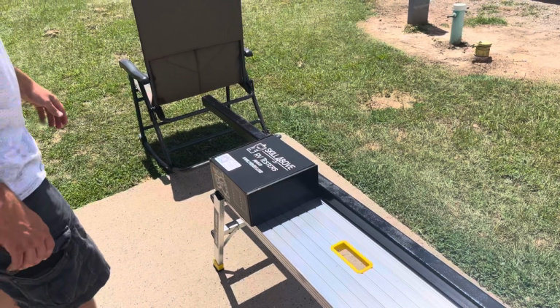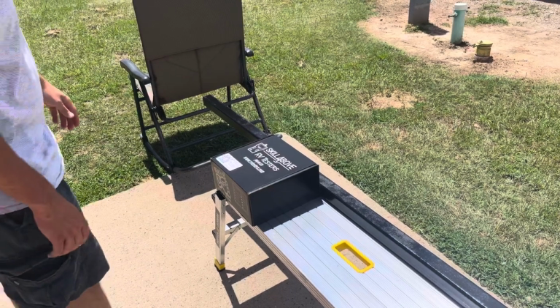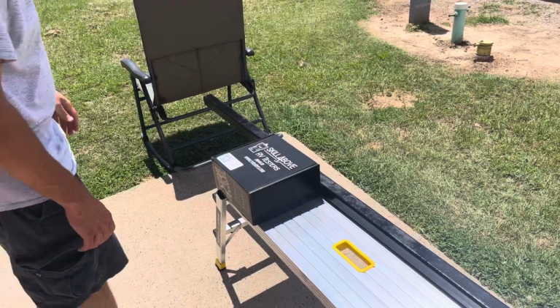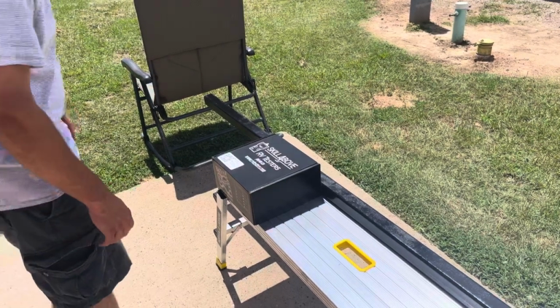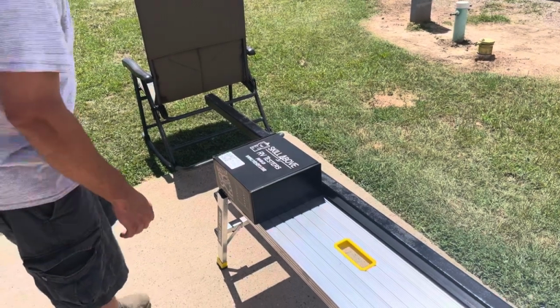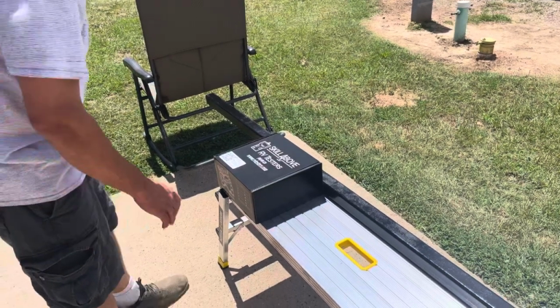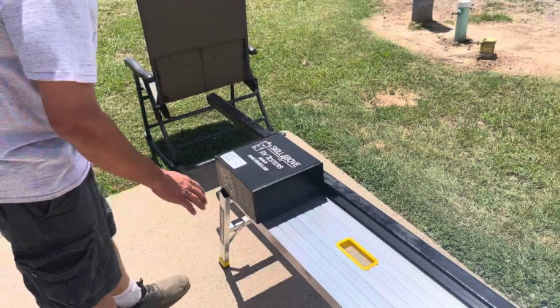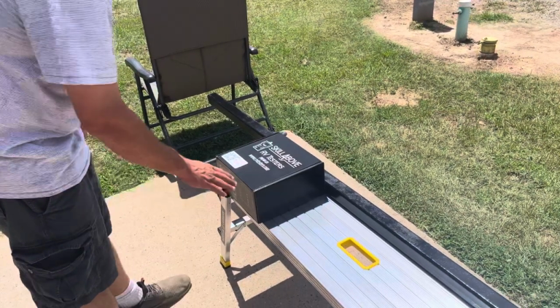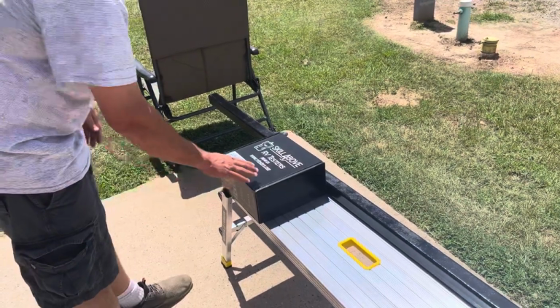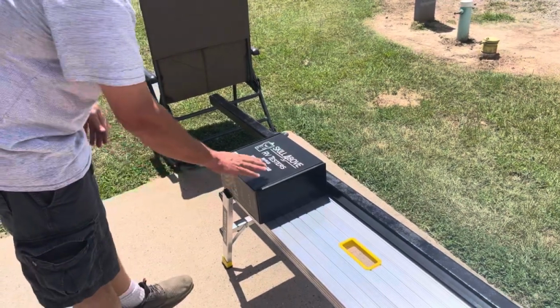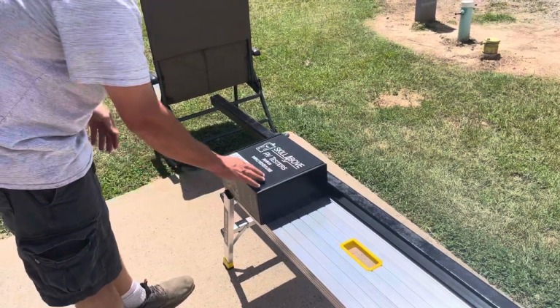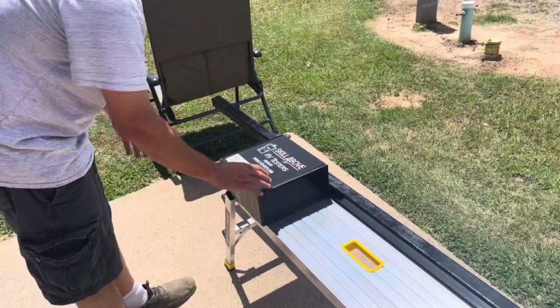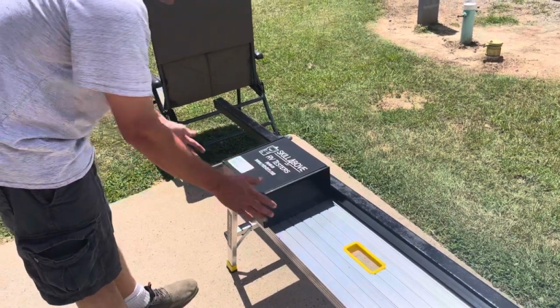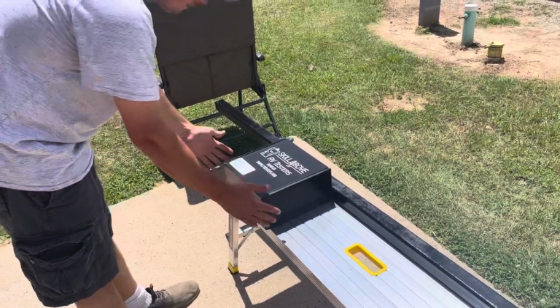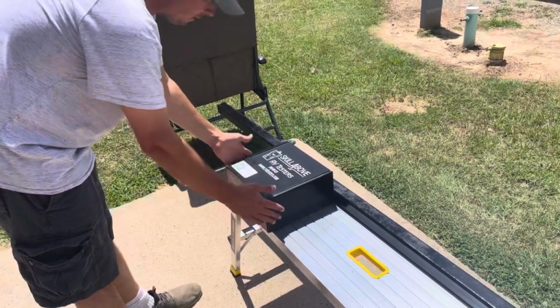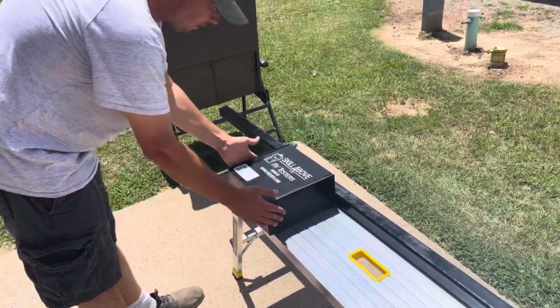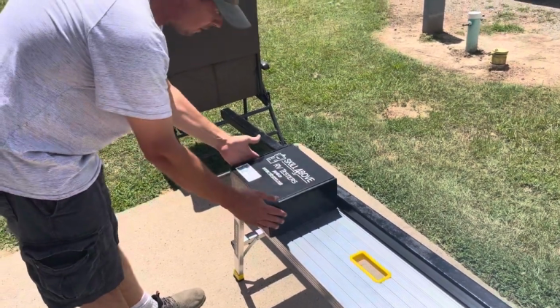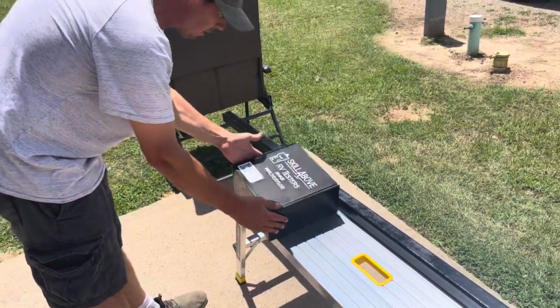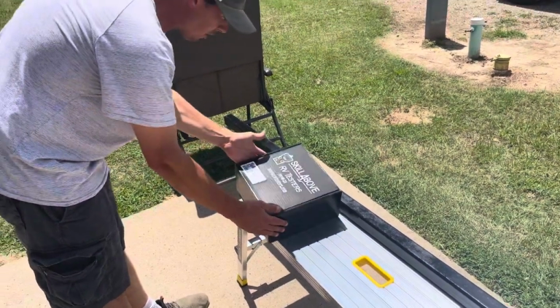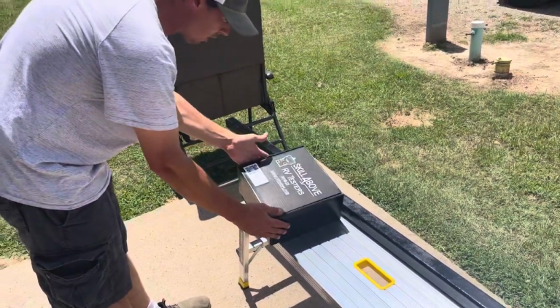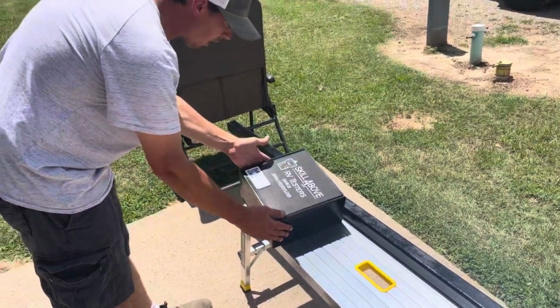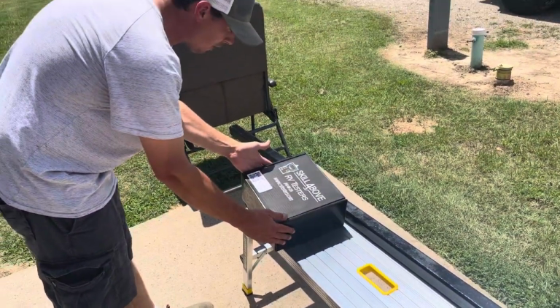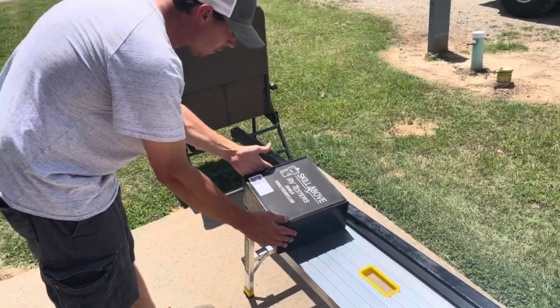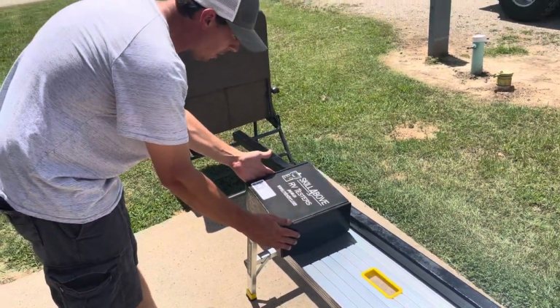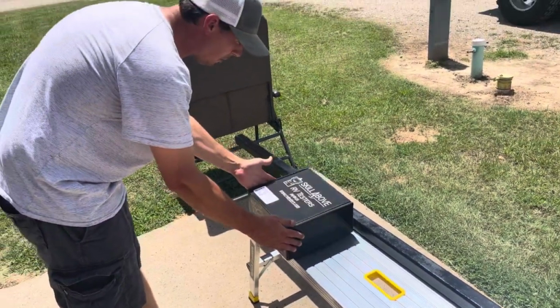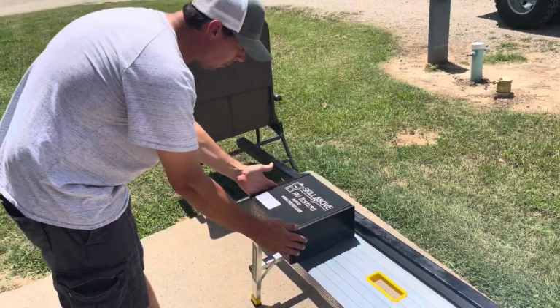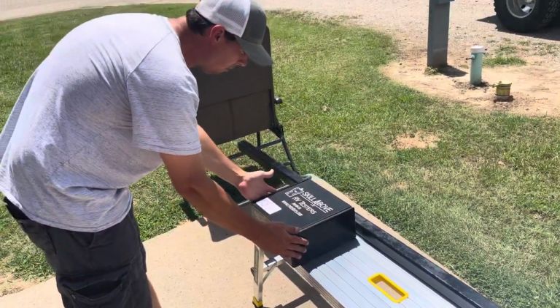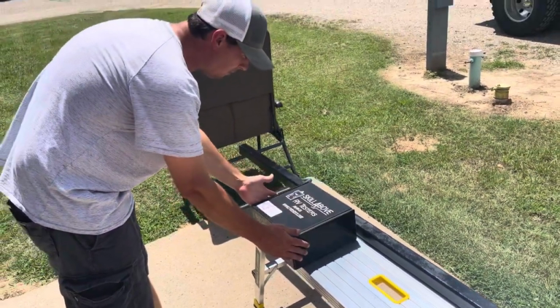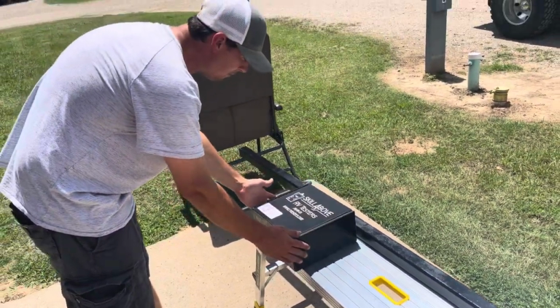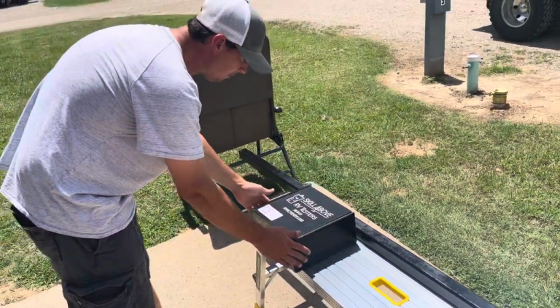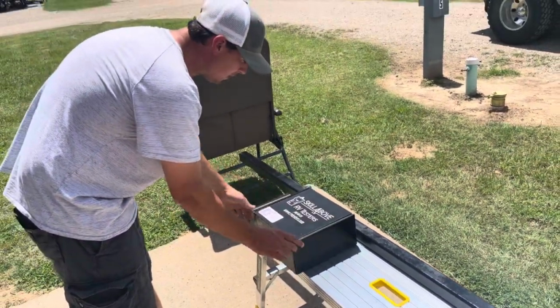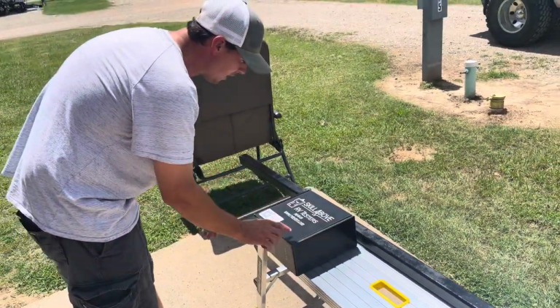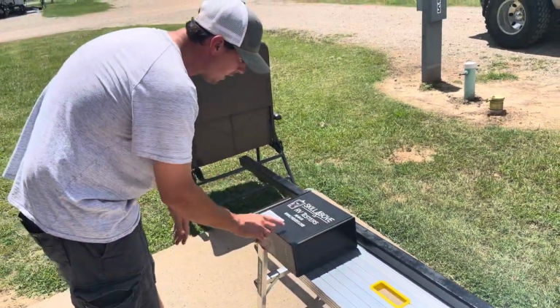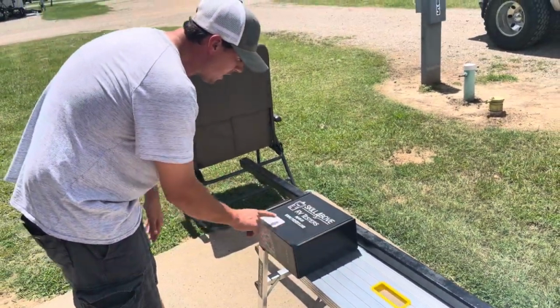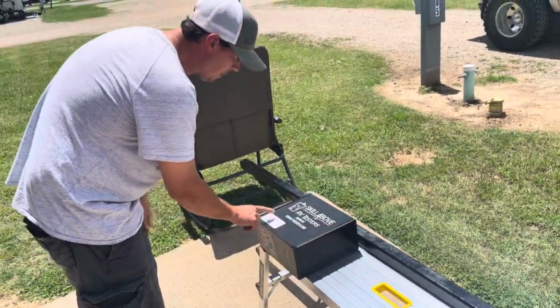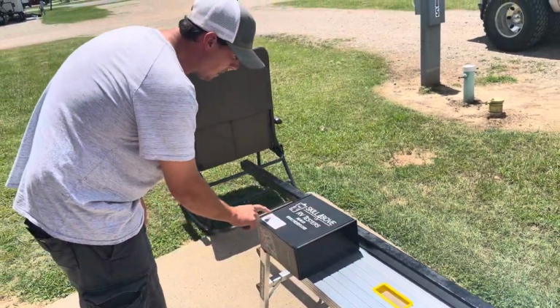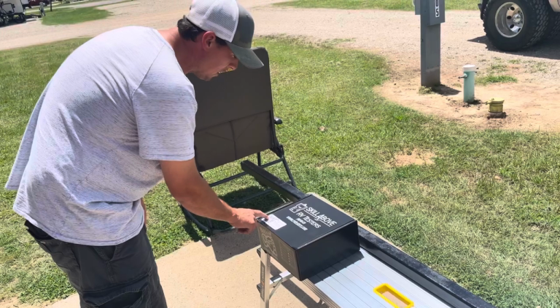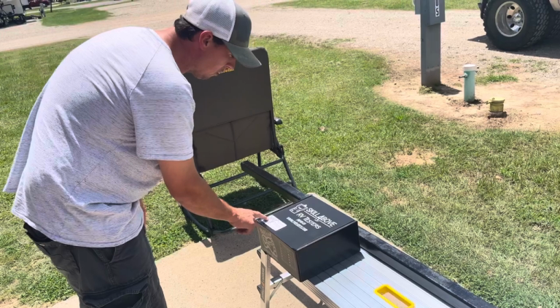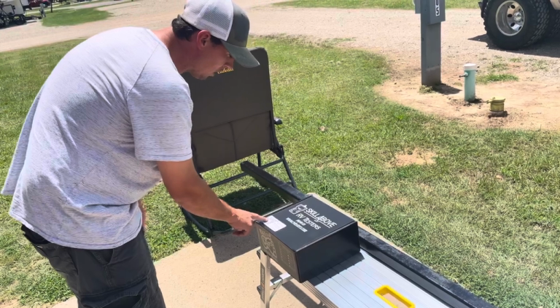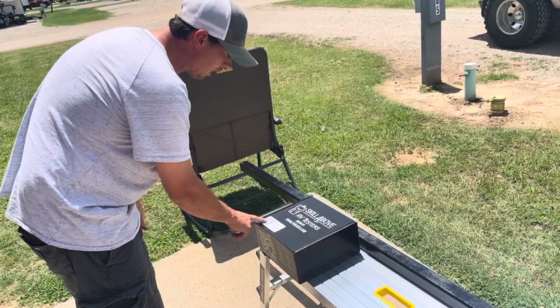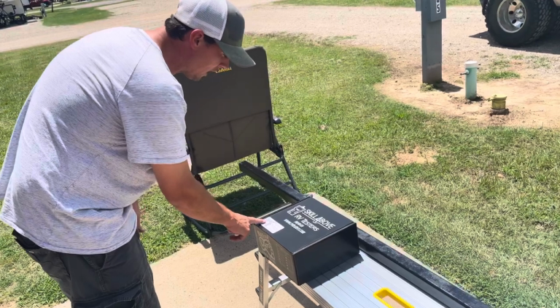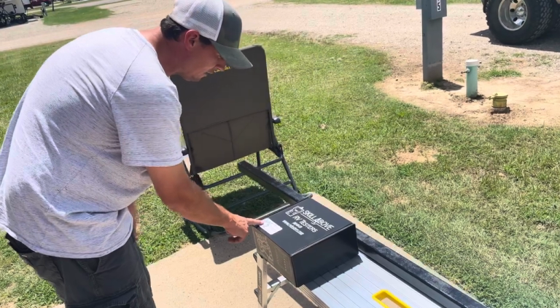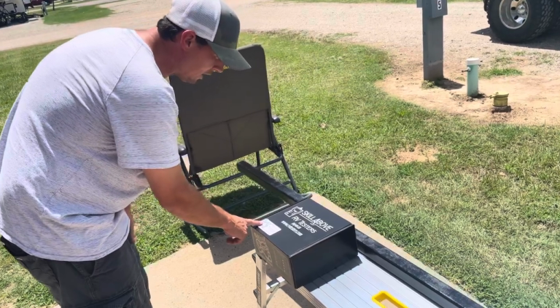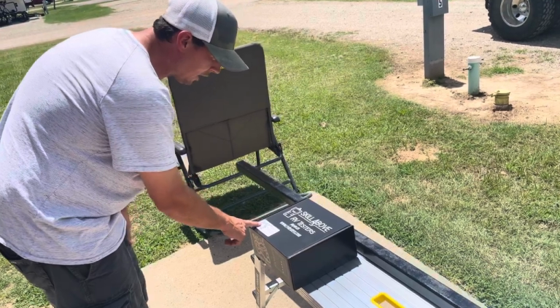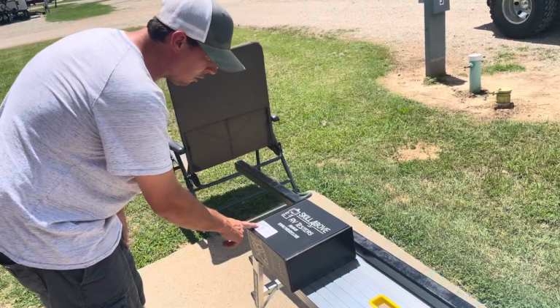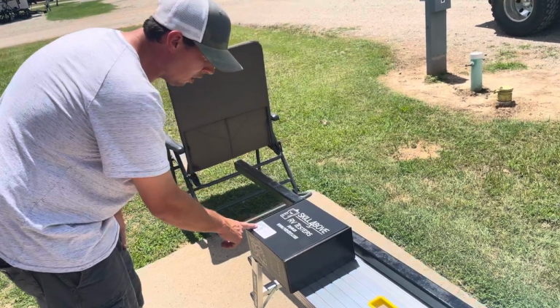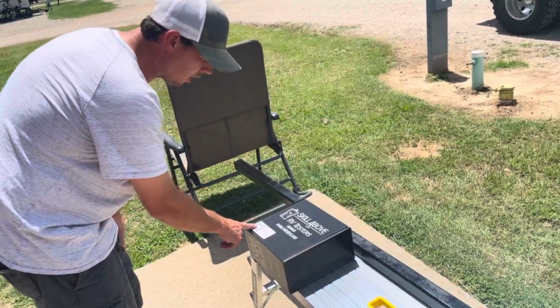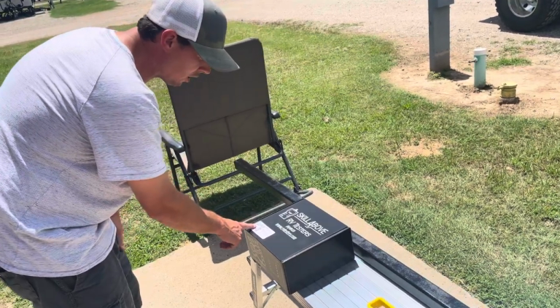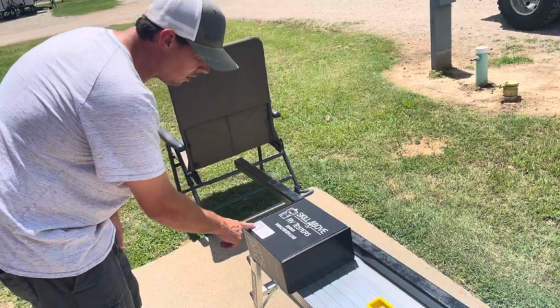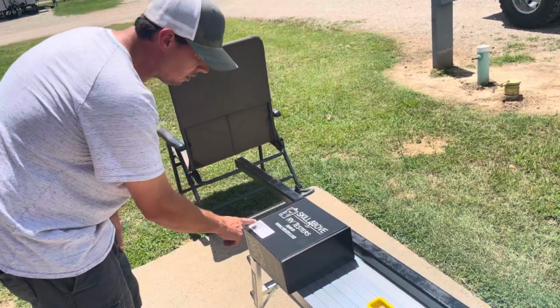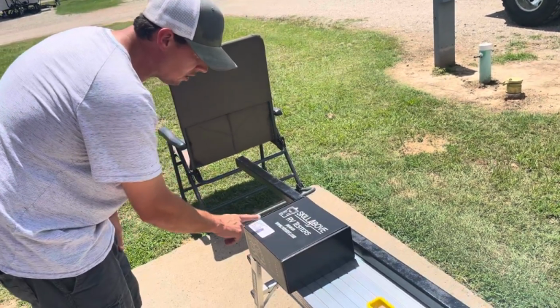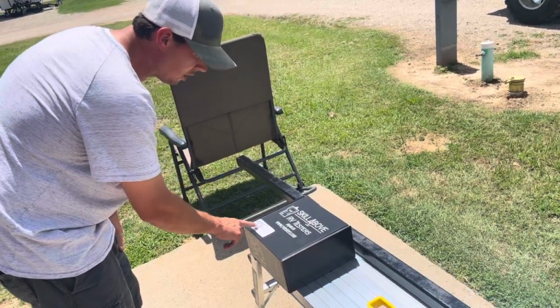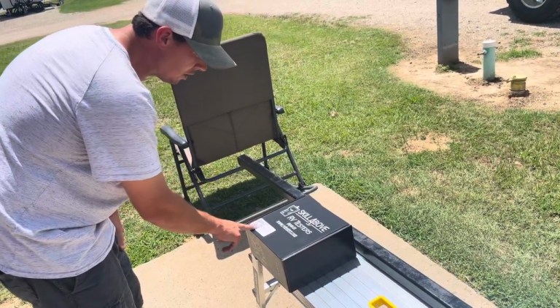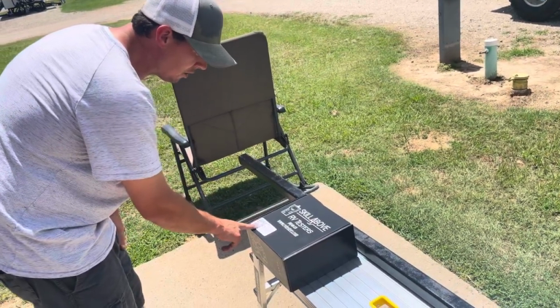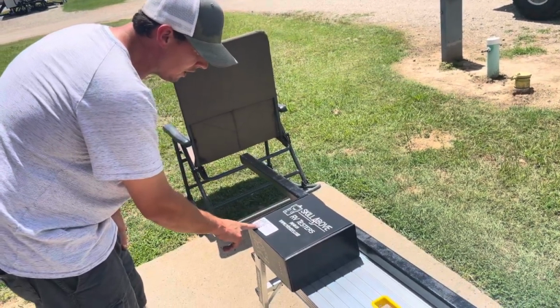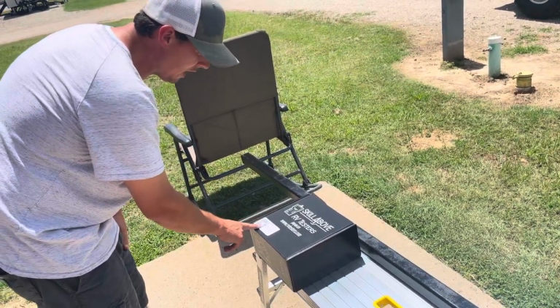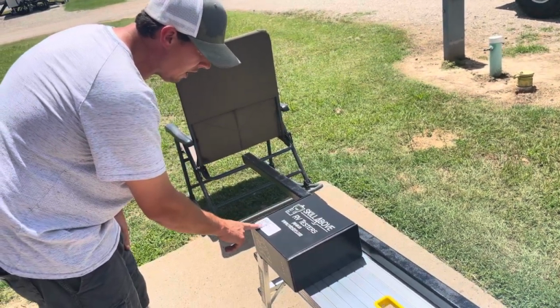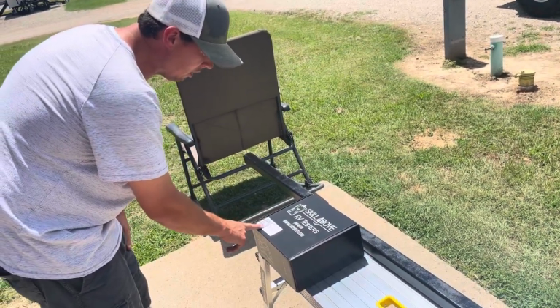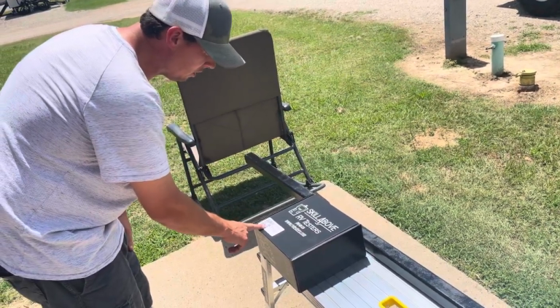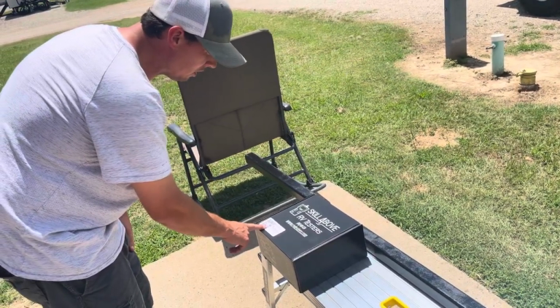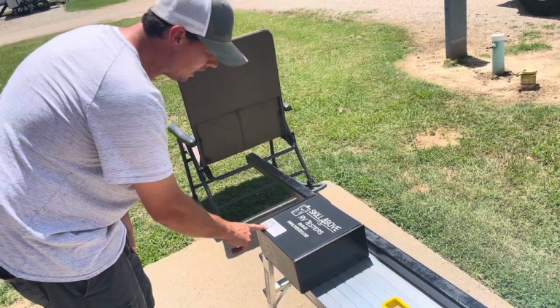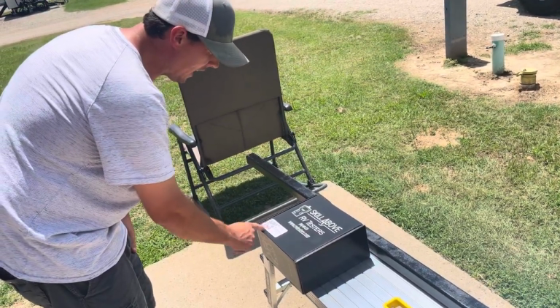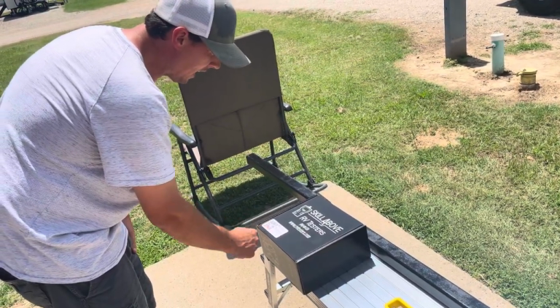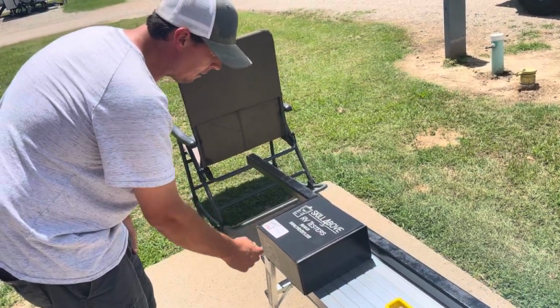All right, so you've received your Cotty Womple. Up here we're going to have the QR code so that you can download the app.